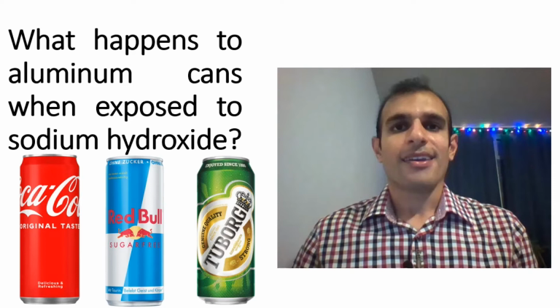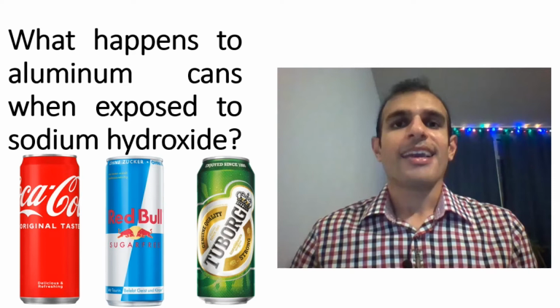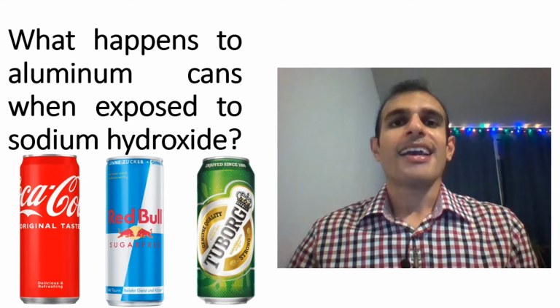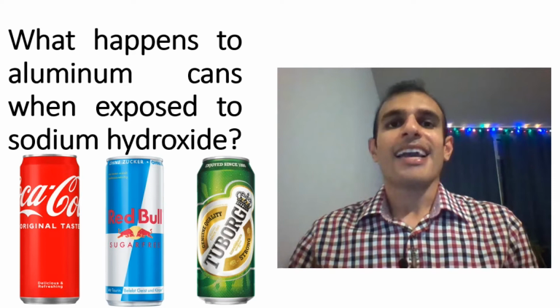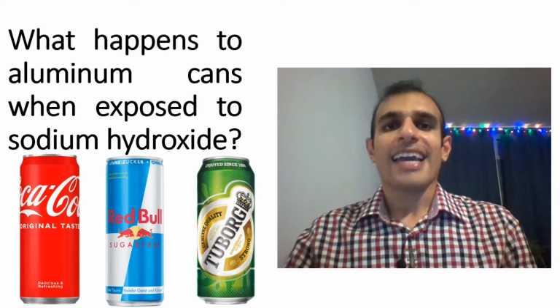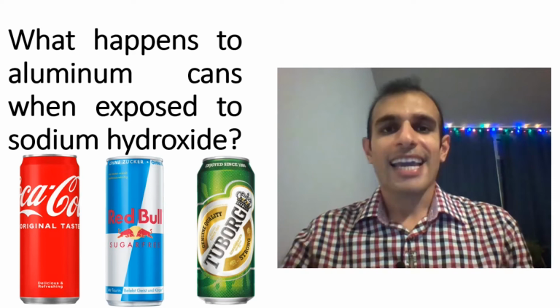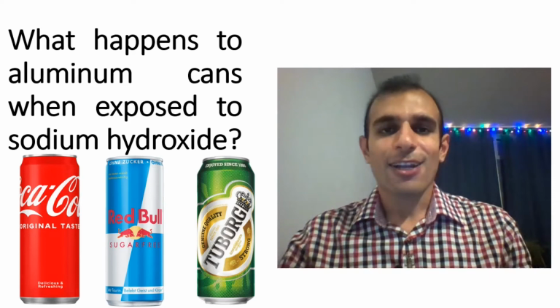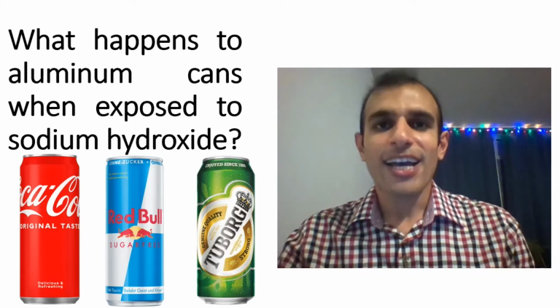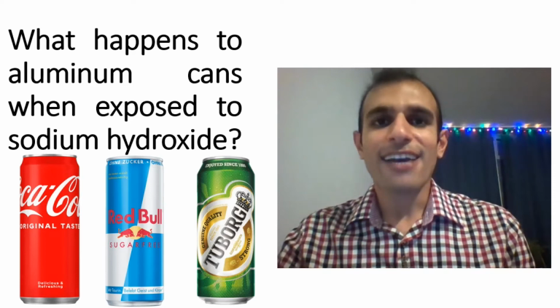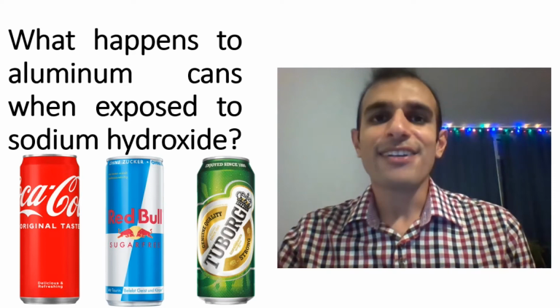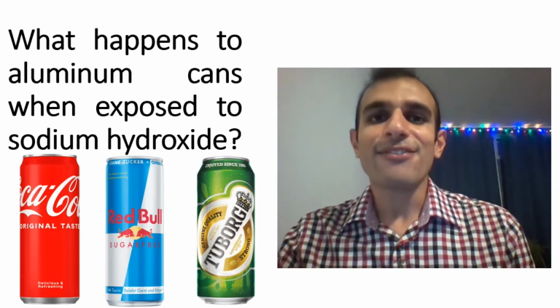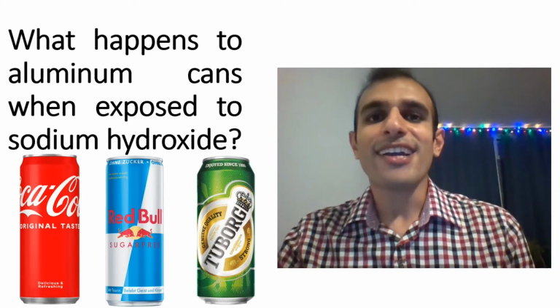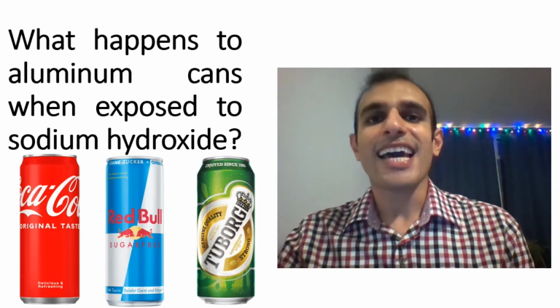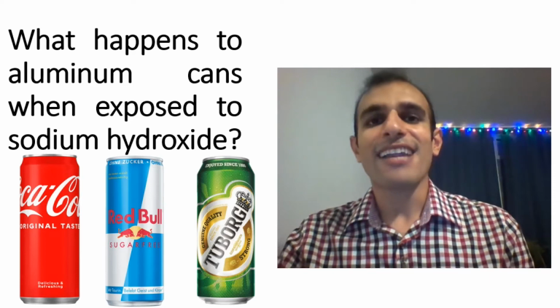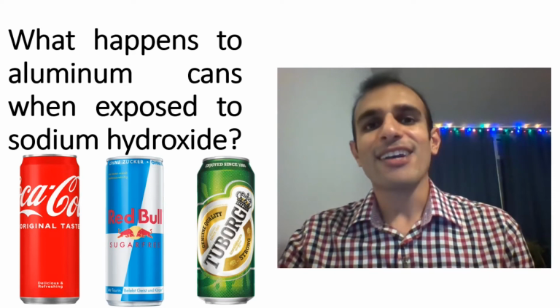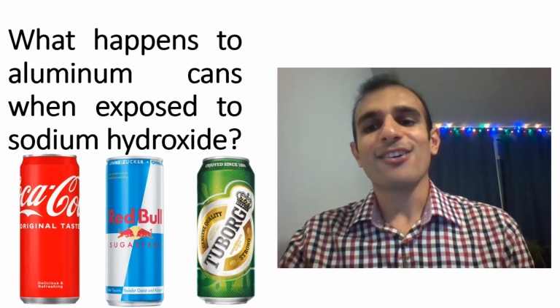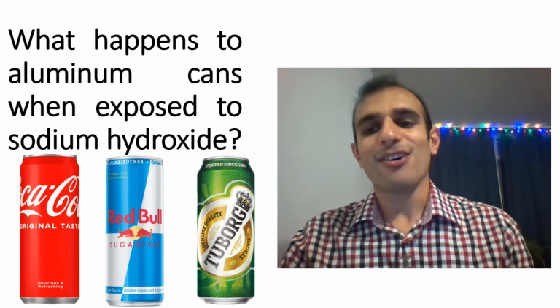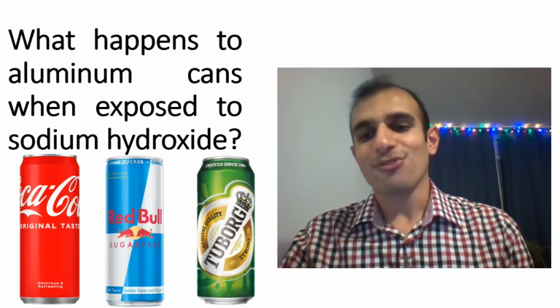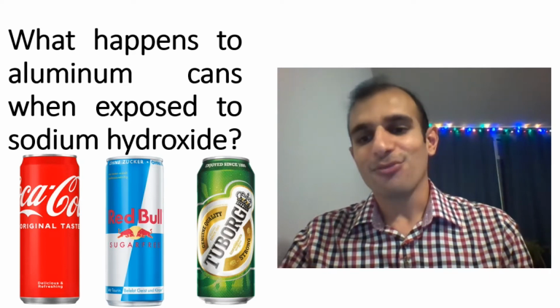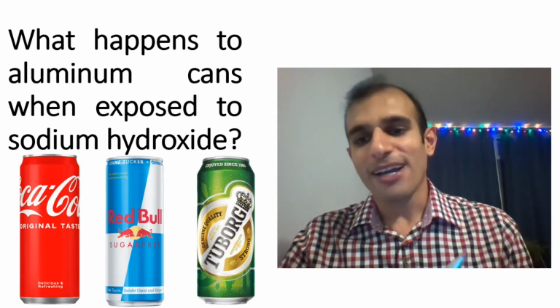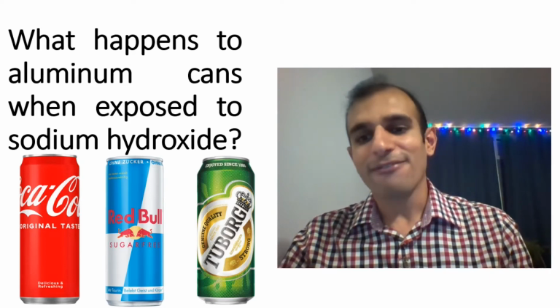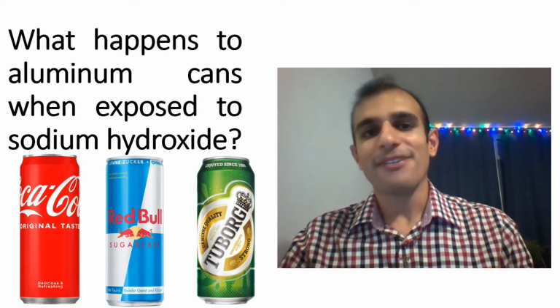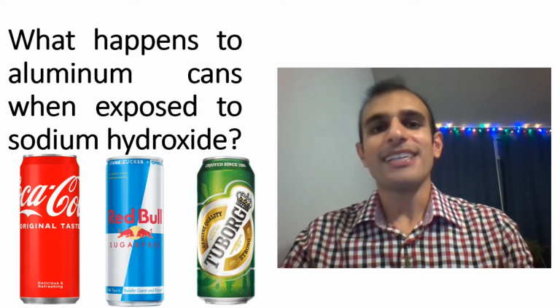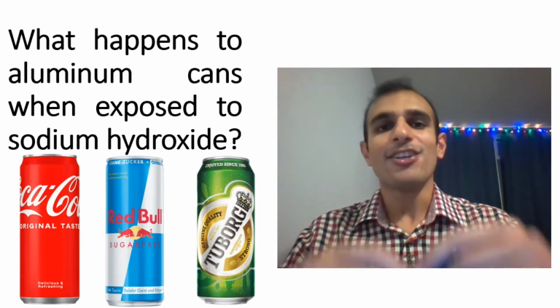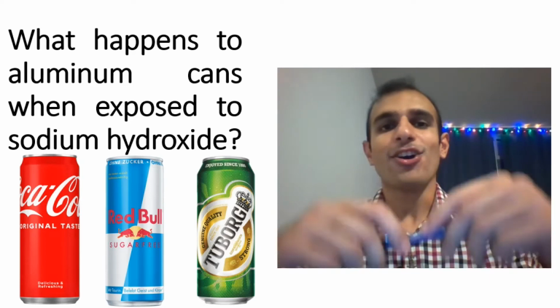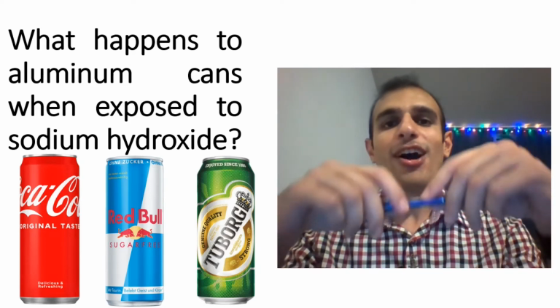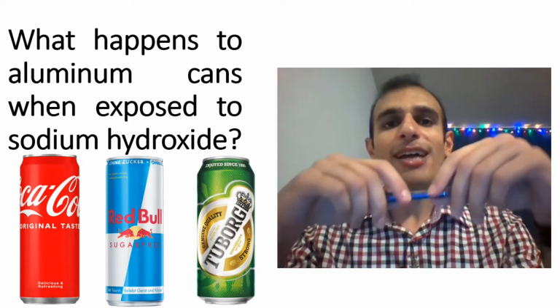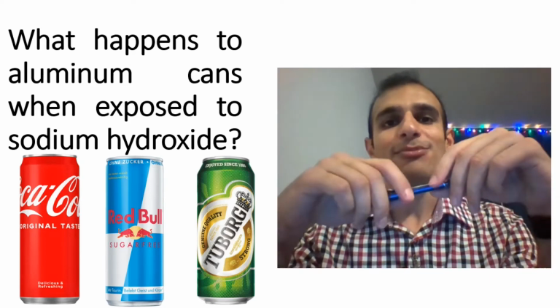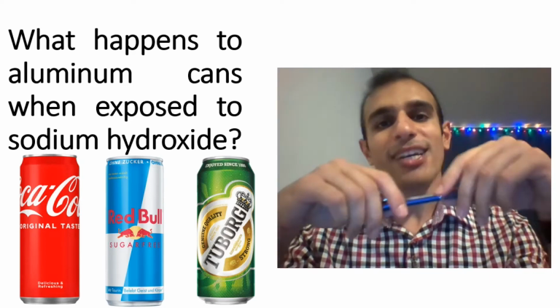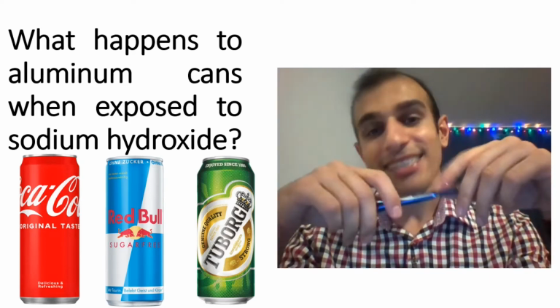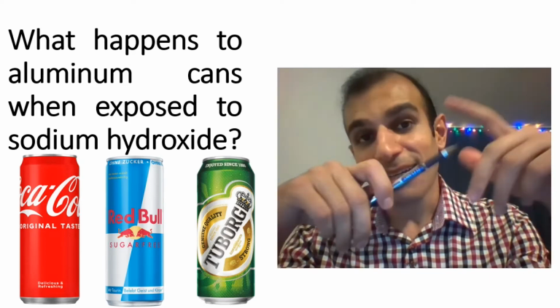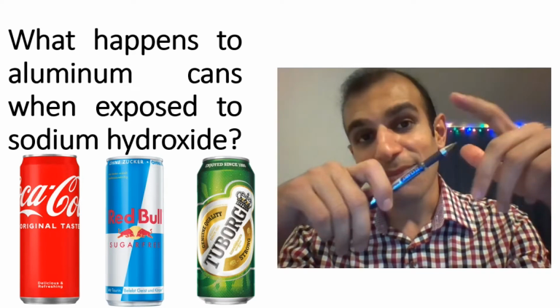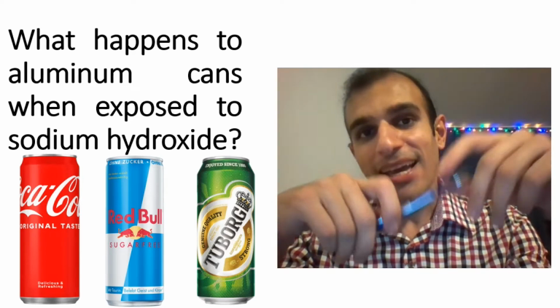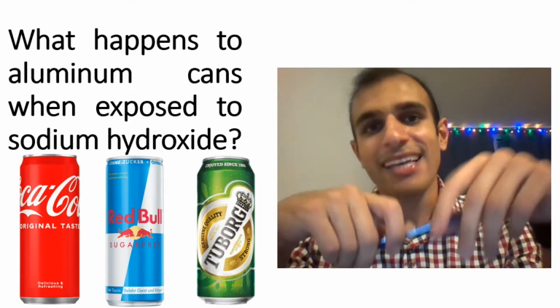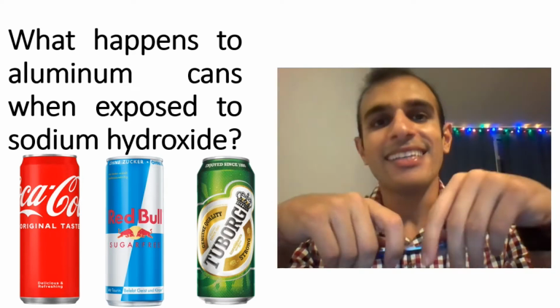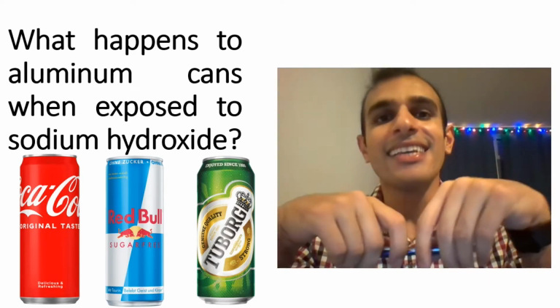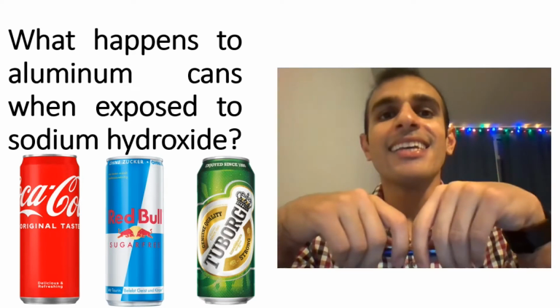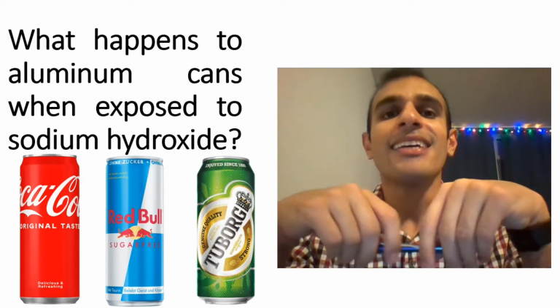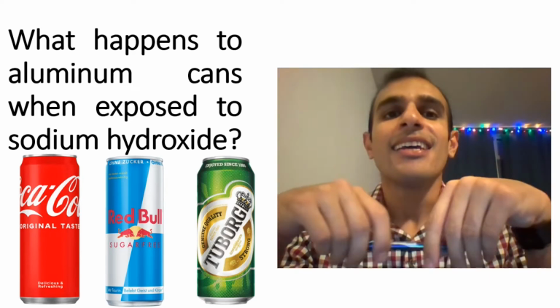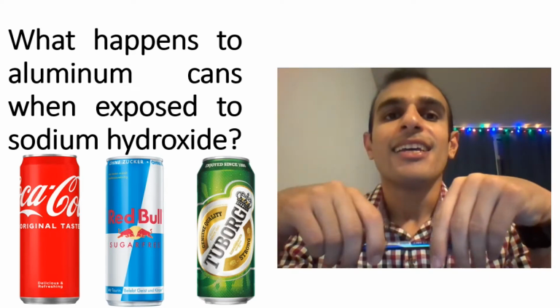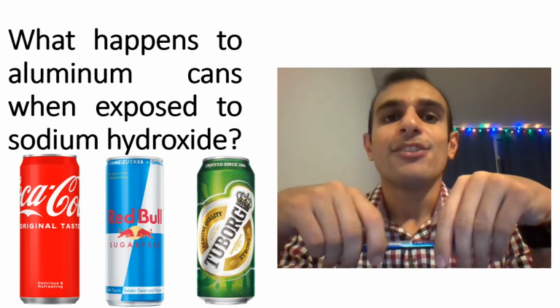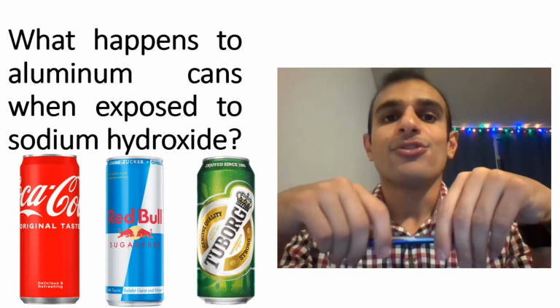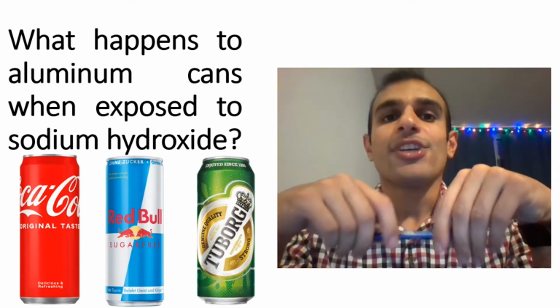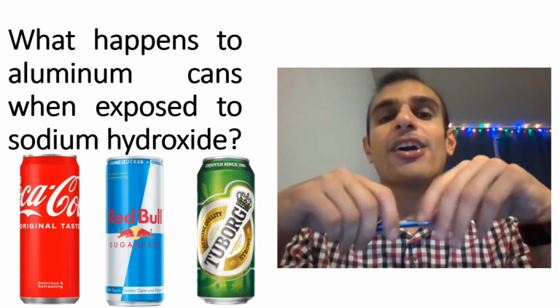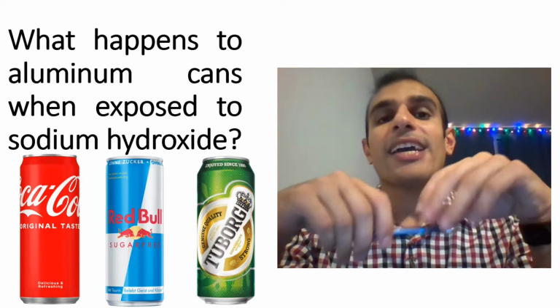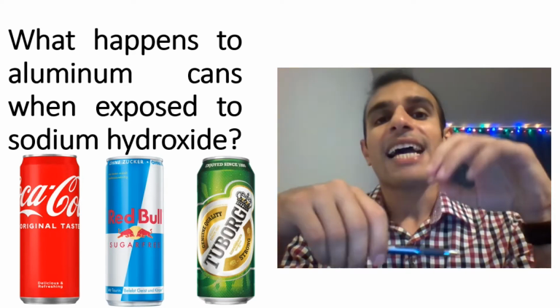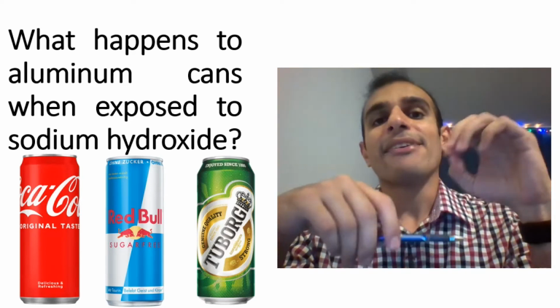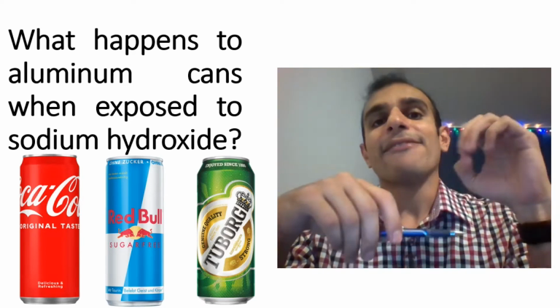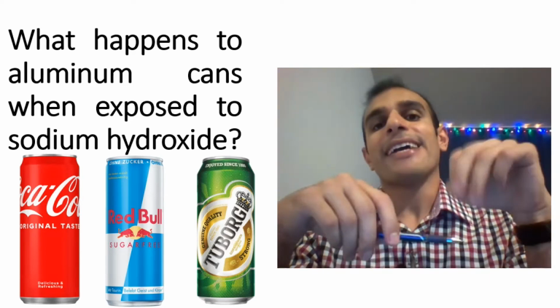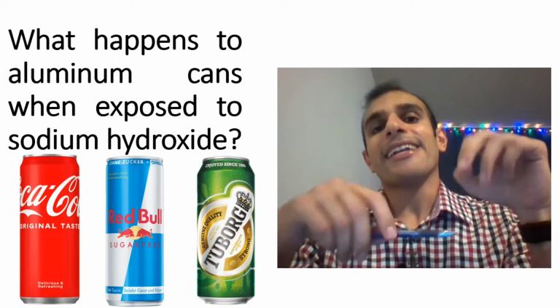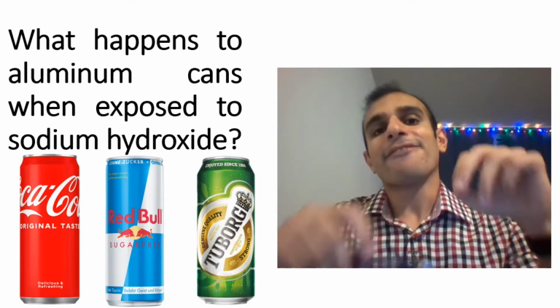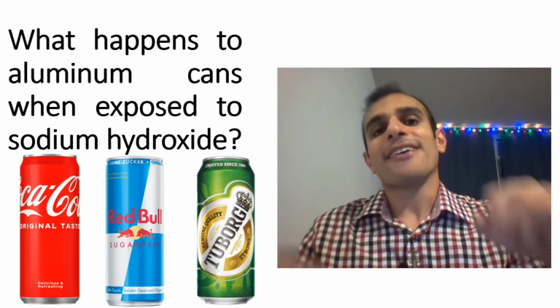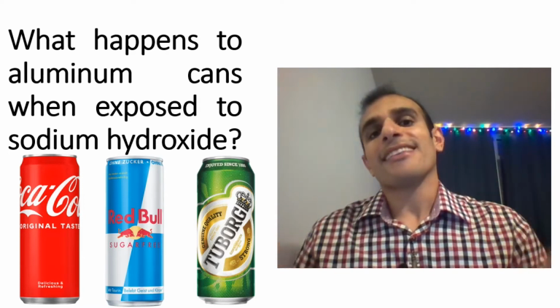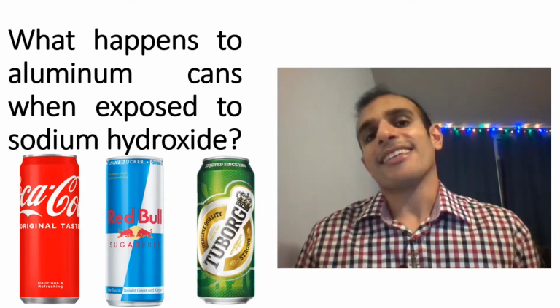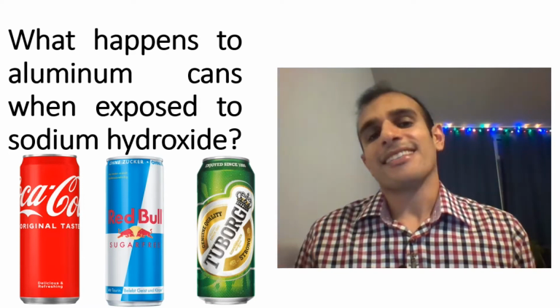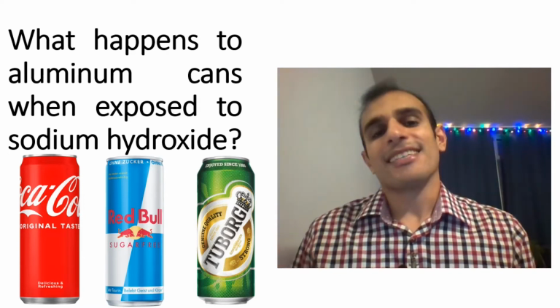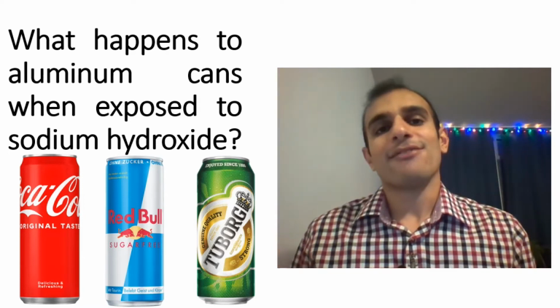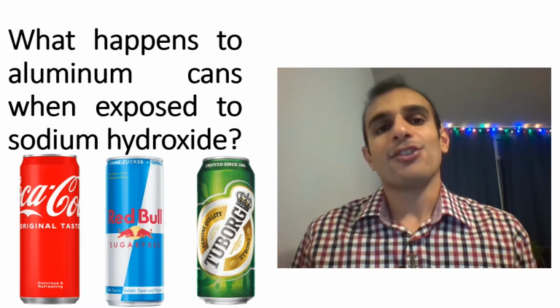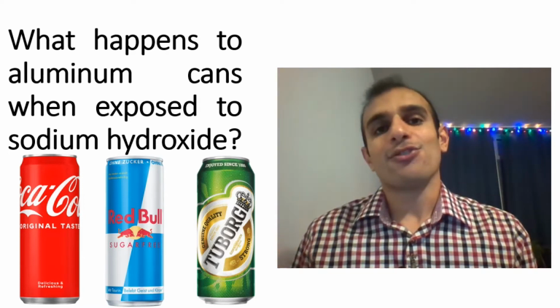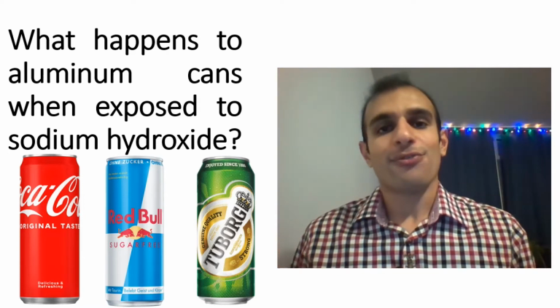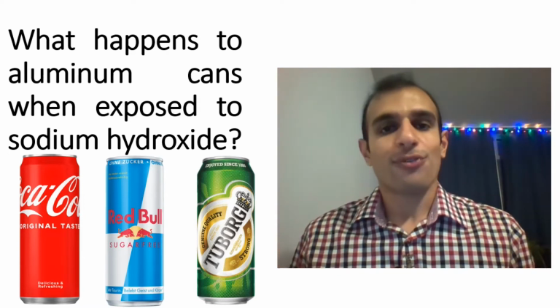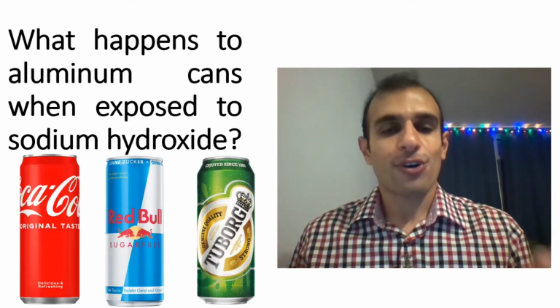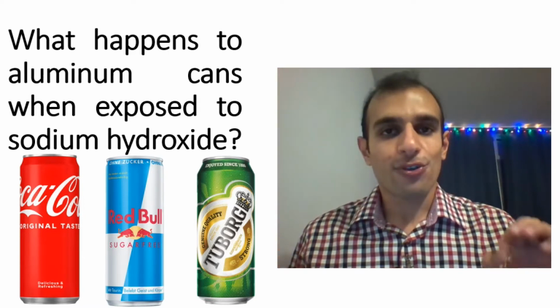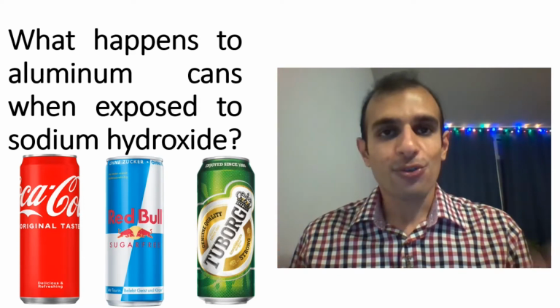Hello everyone and welcome to my video. I'm Dr. Mahdi. Today I have a very fantastic video for you.